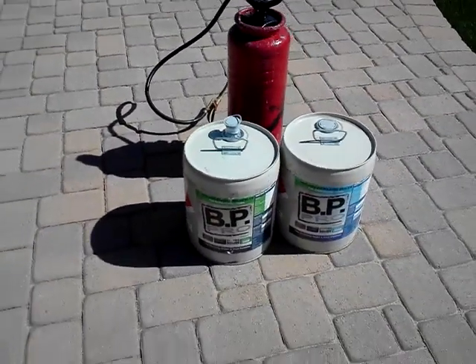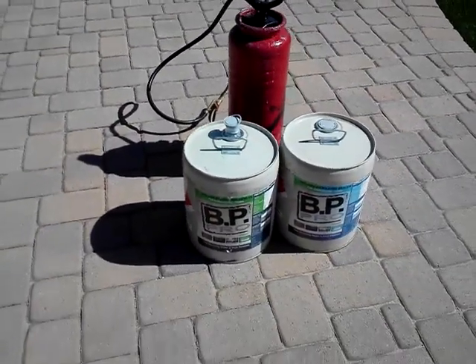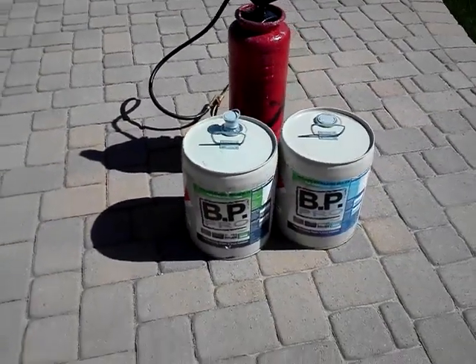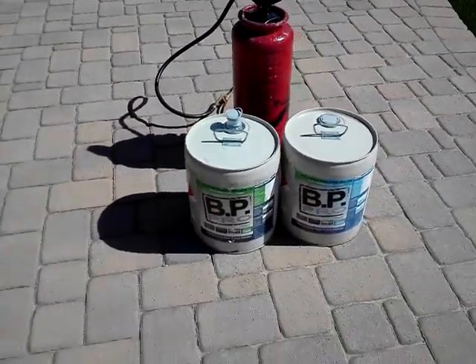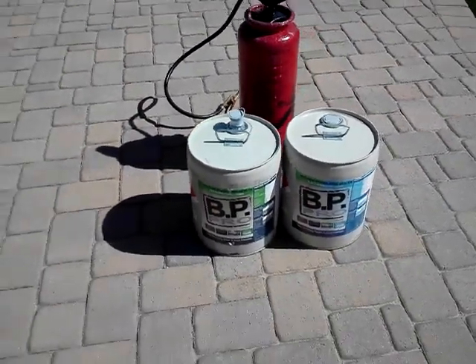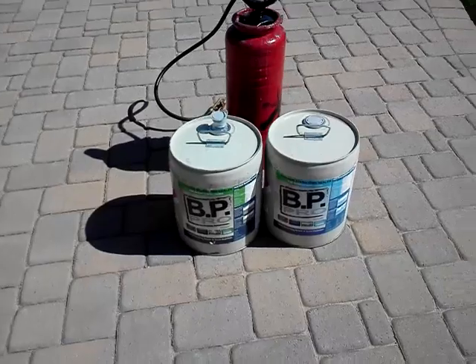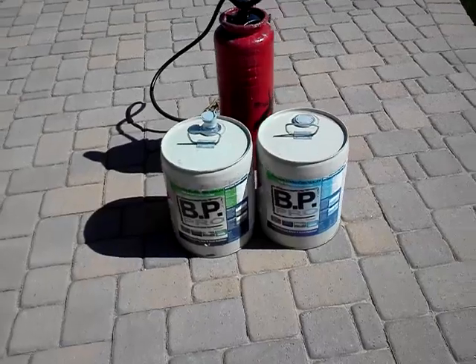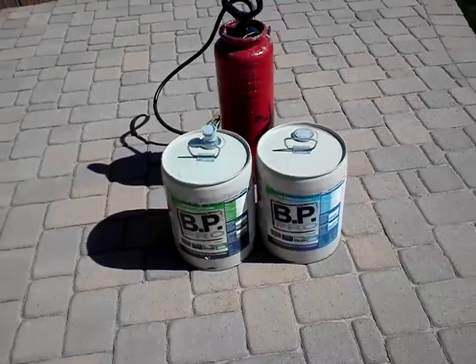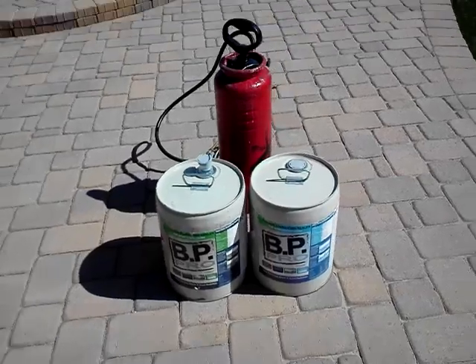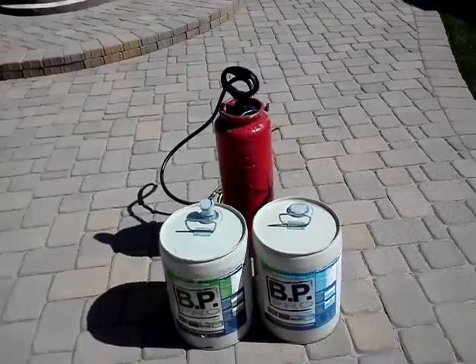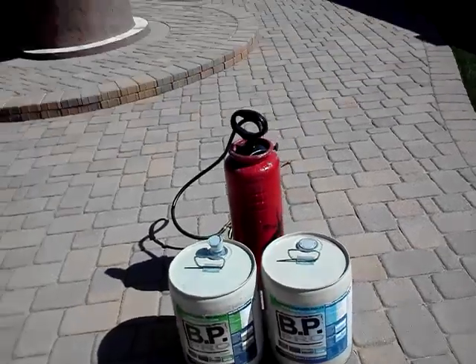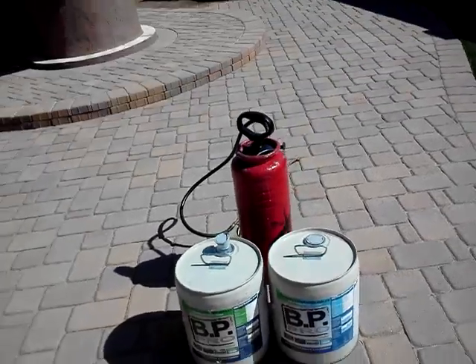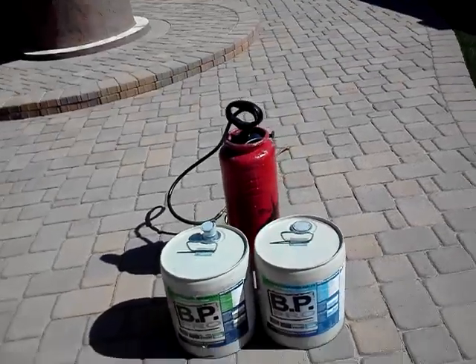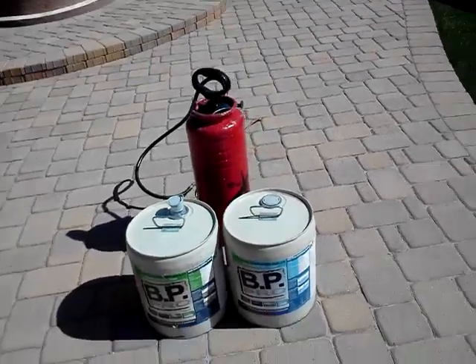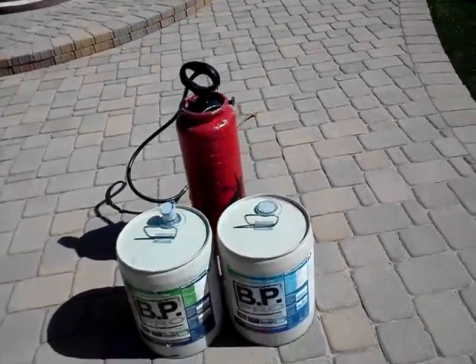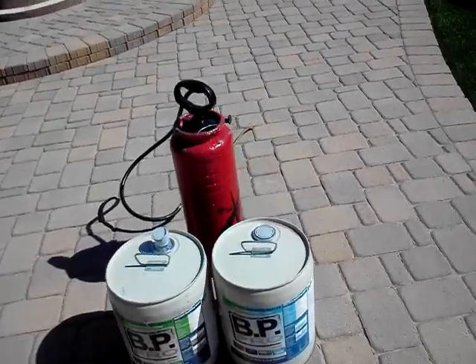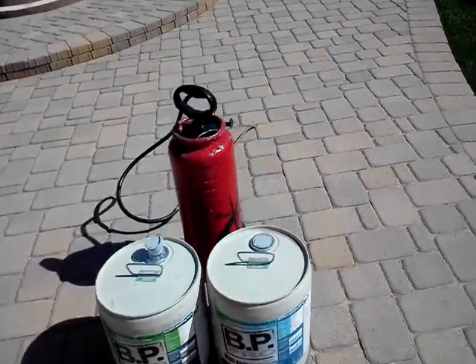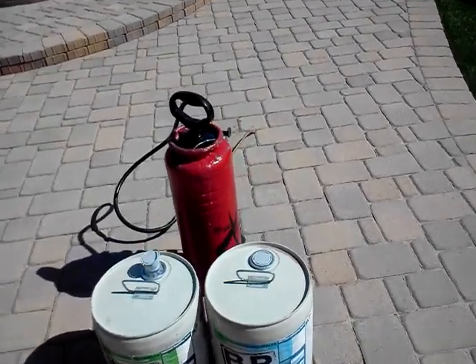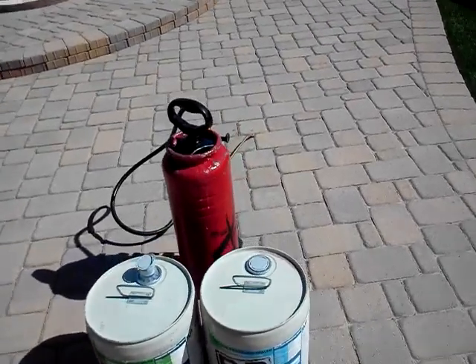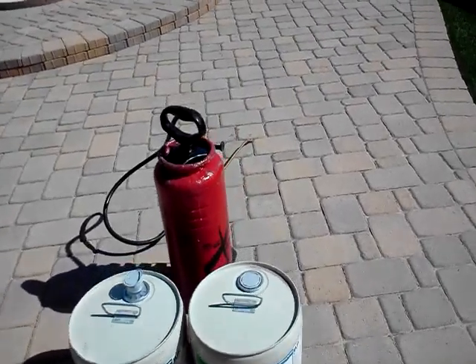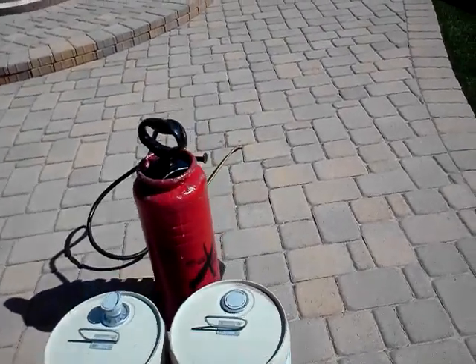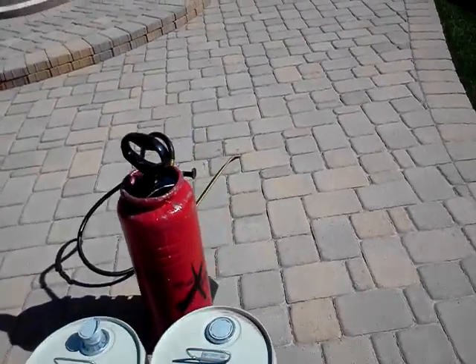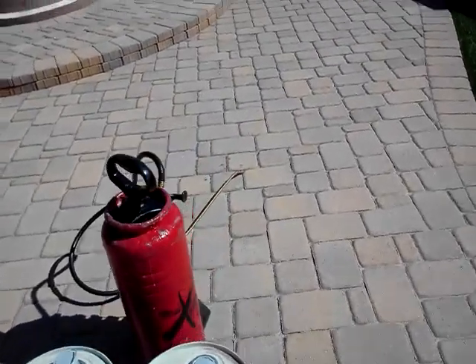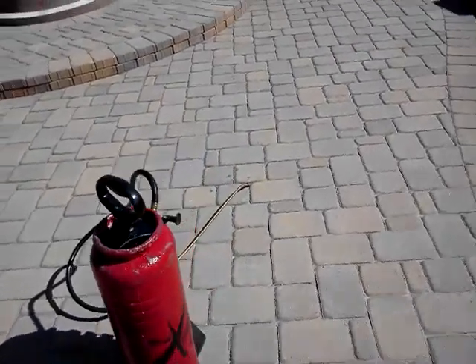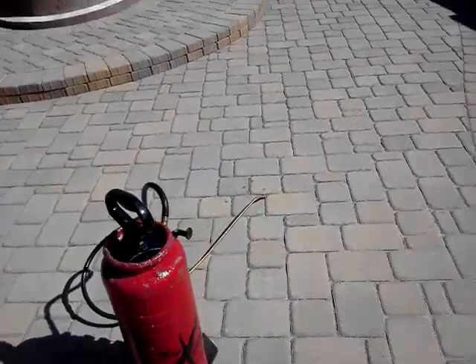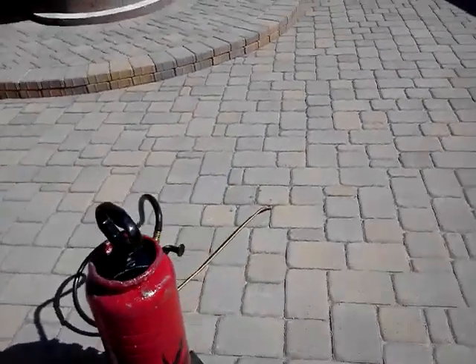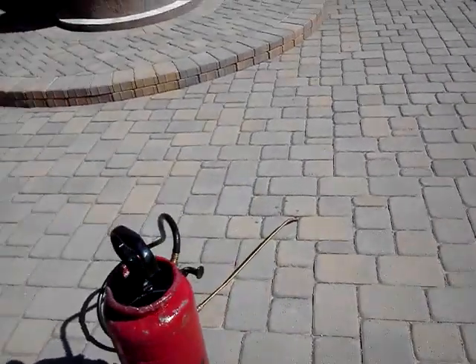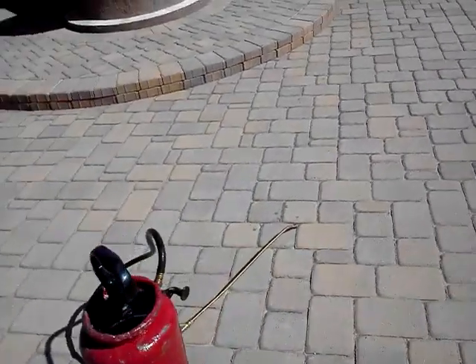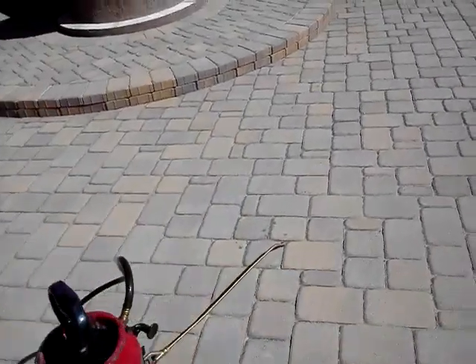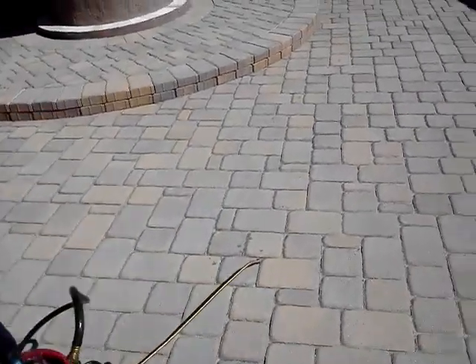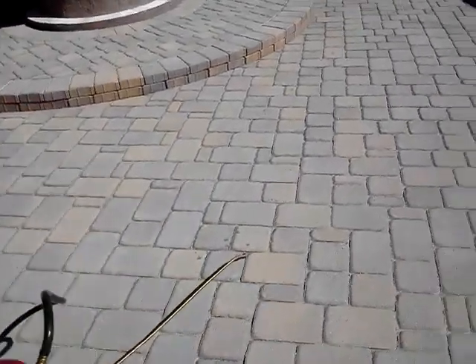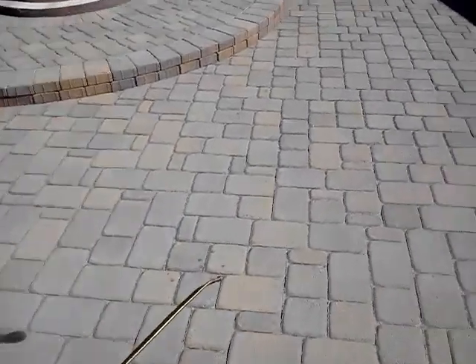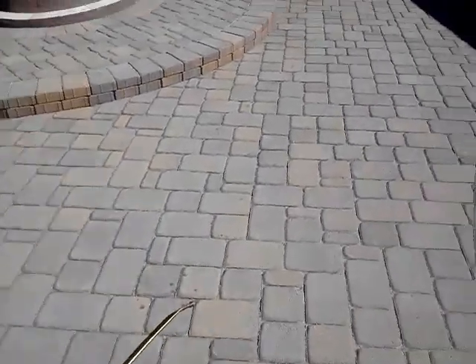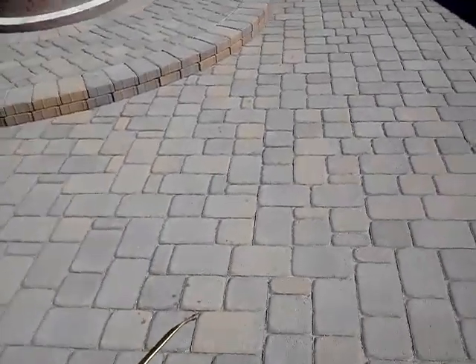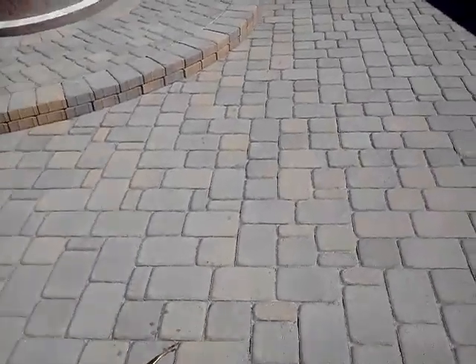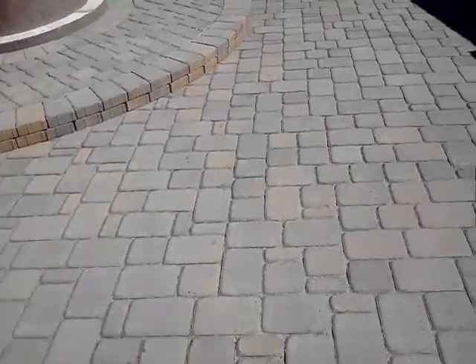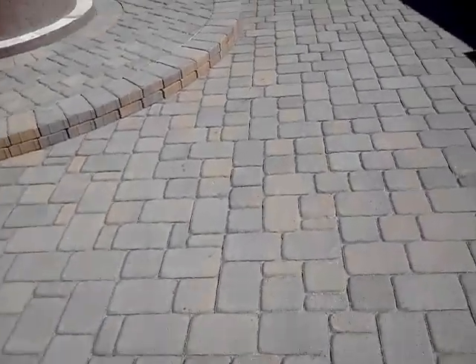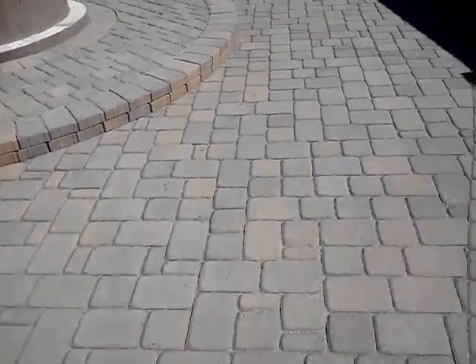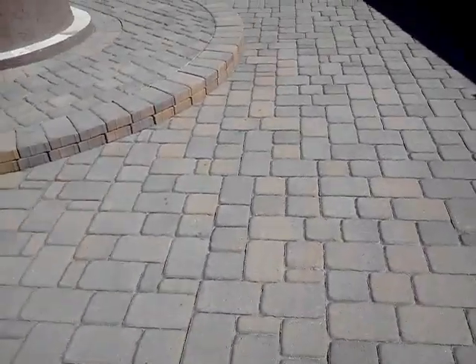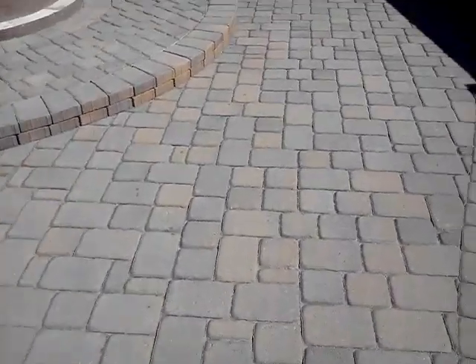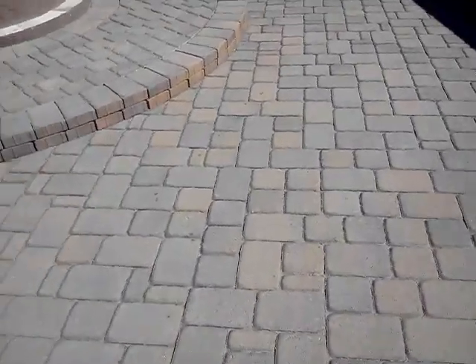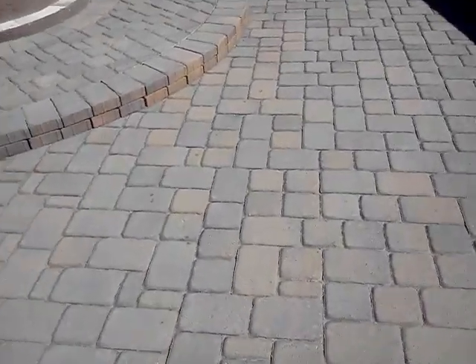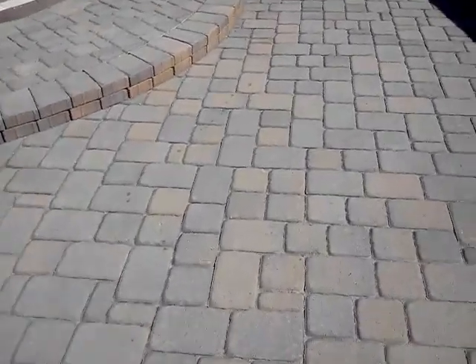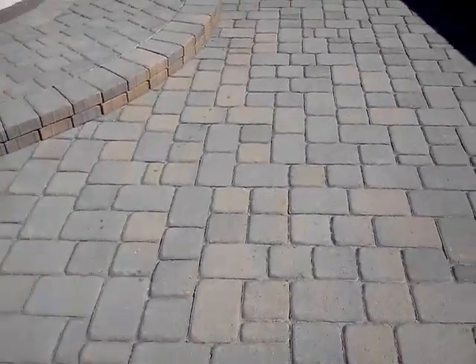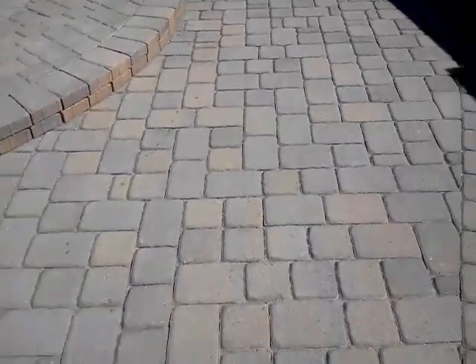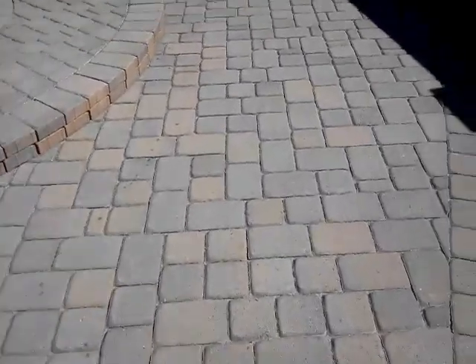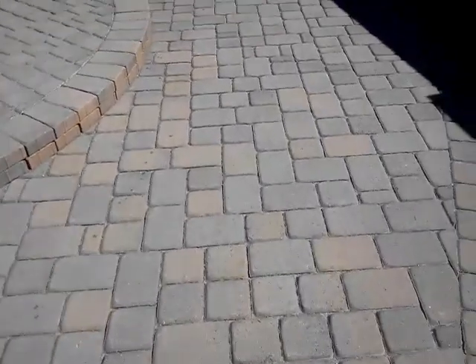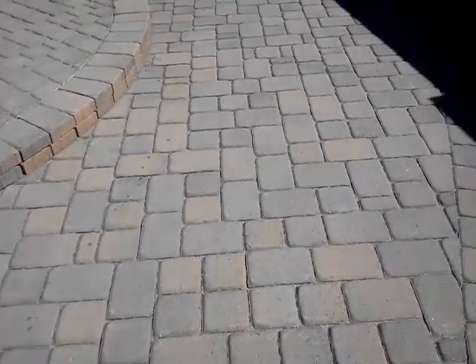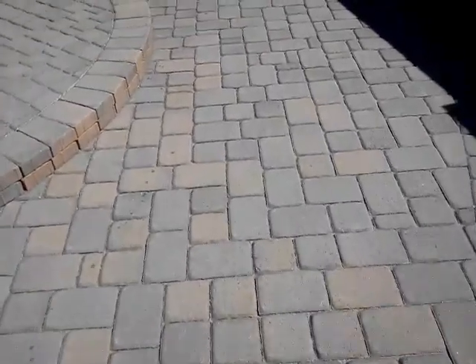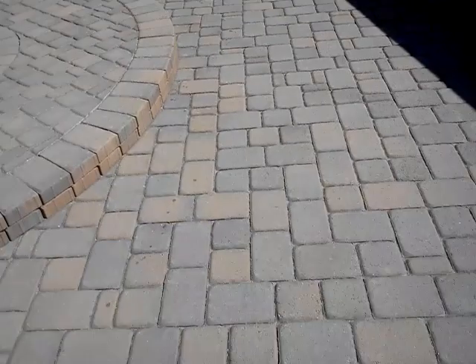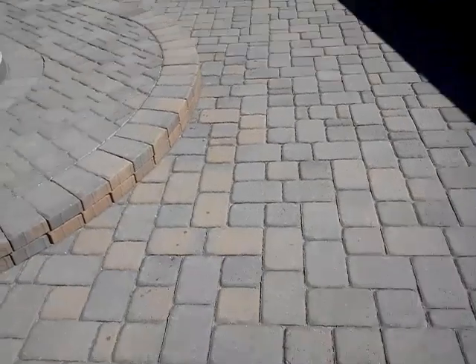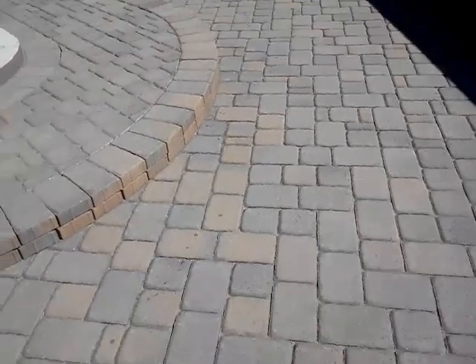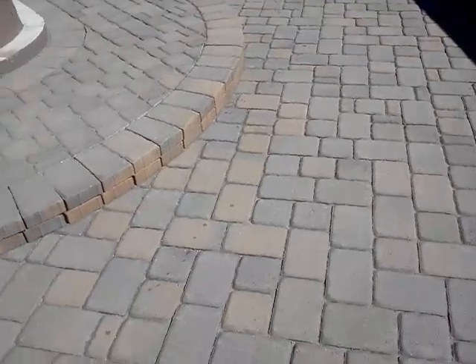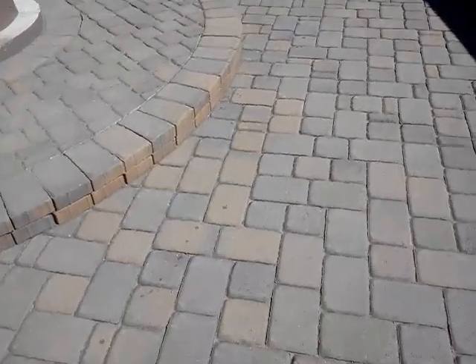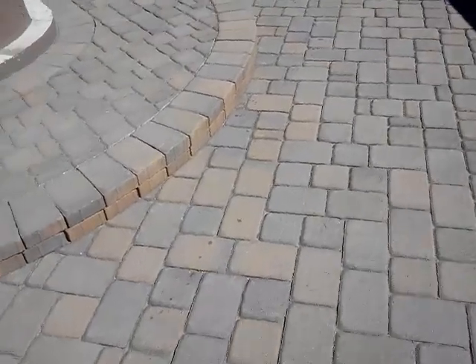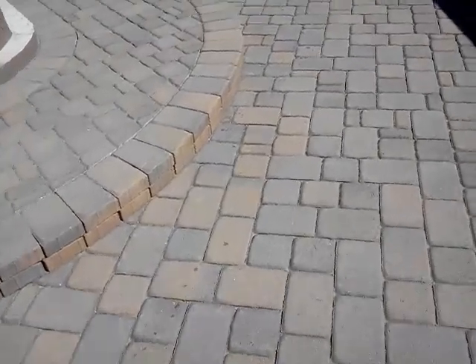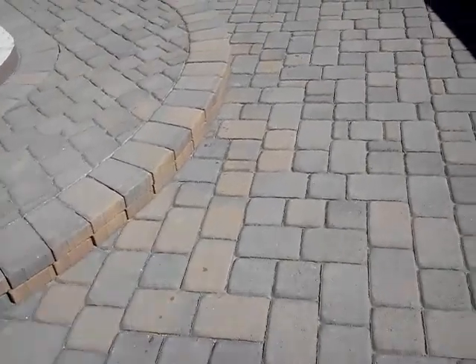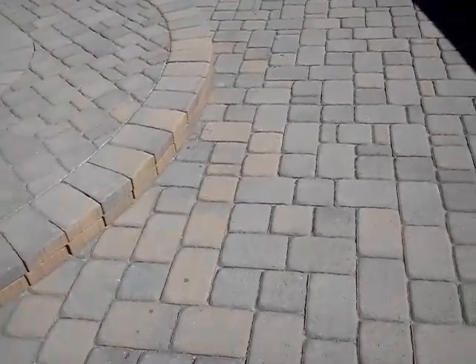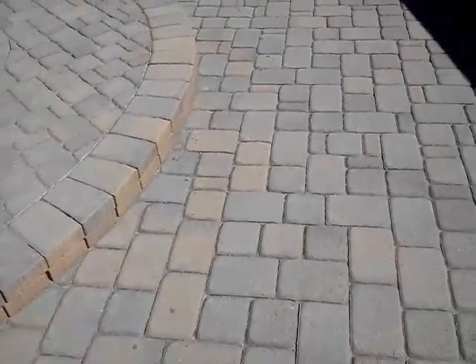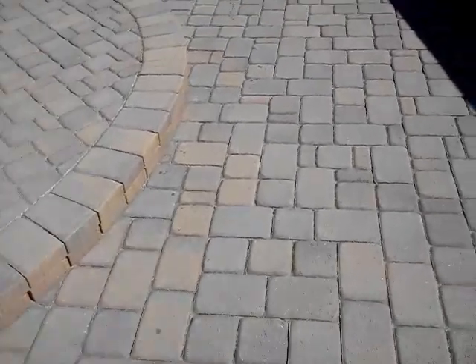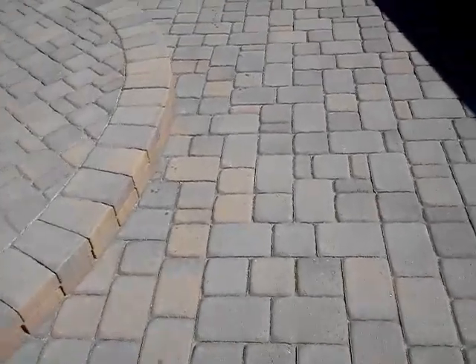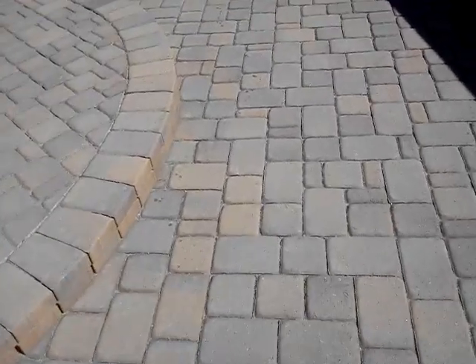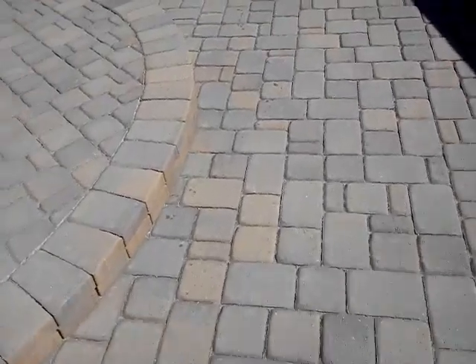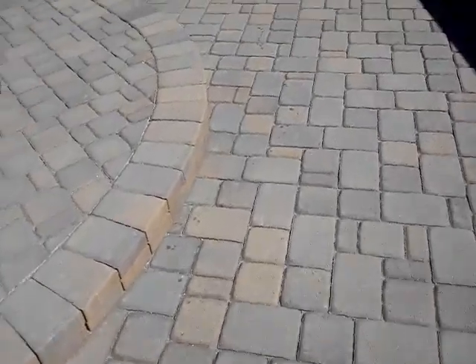Which is a BP Pro product. We spray it on — don't roll it — so that it soaks into the paver nice and deep. It also gives it a nice wet look finish.